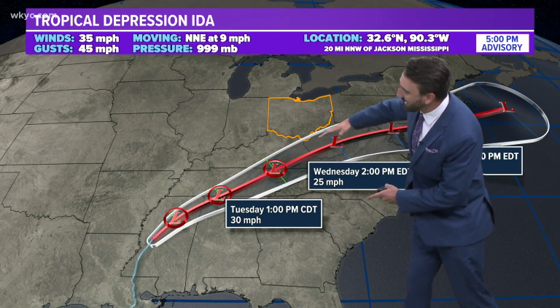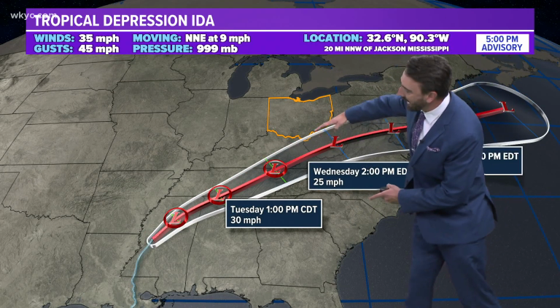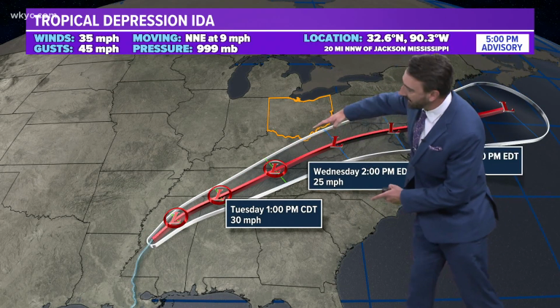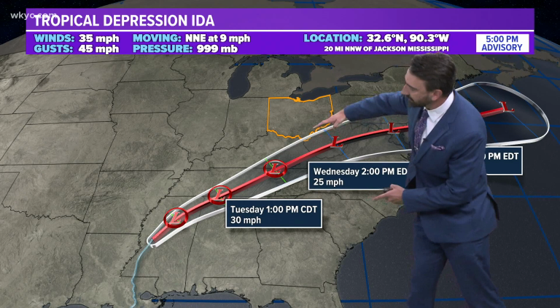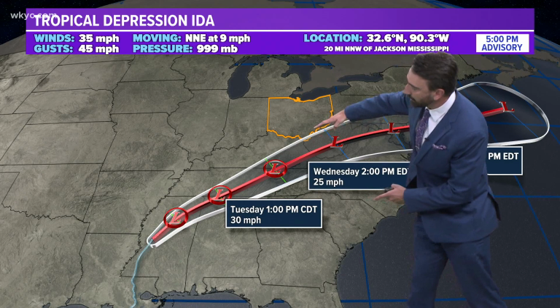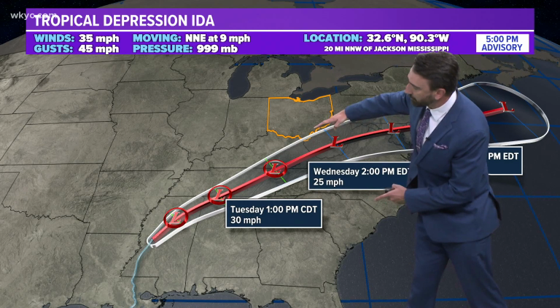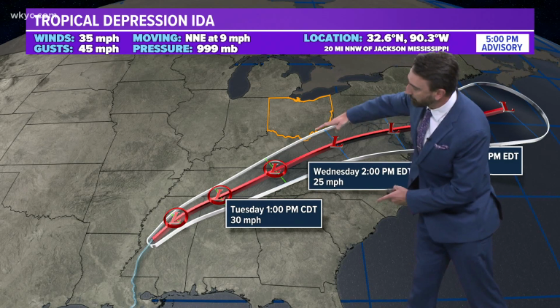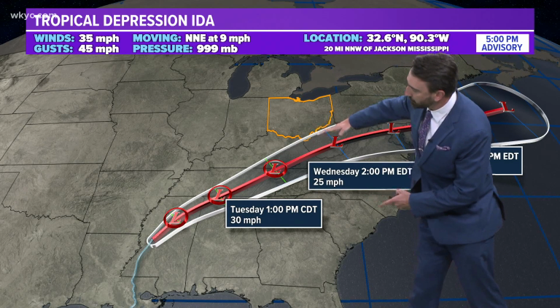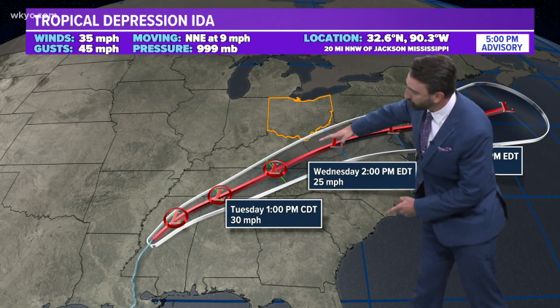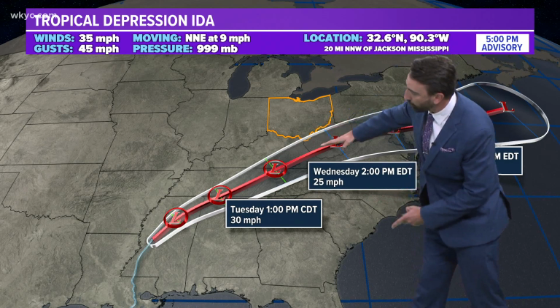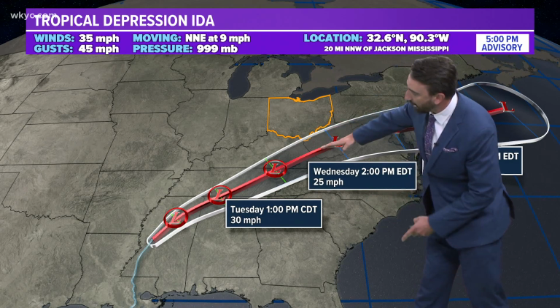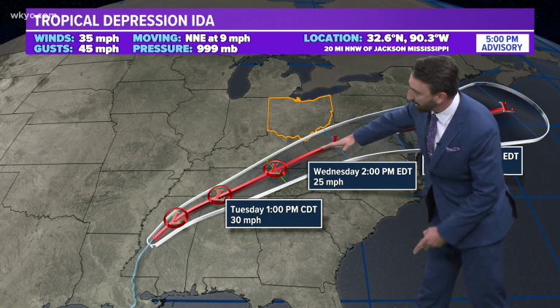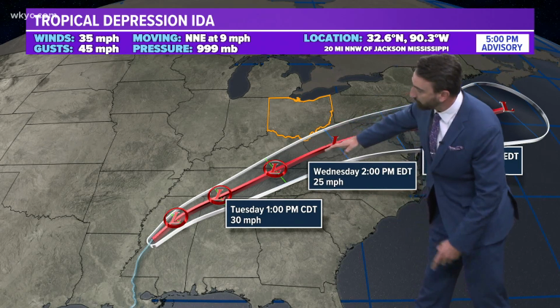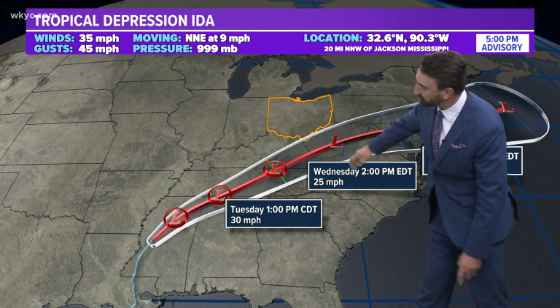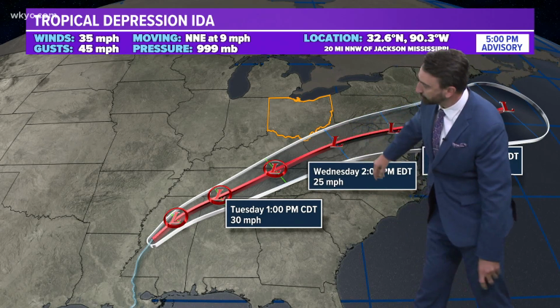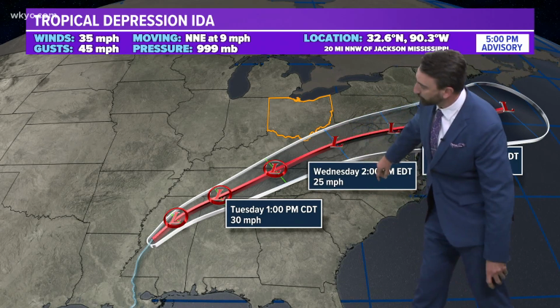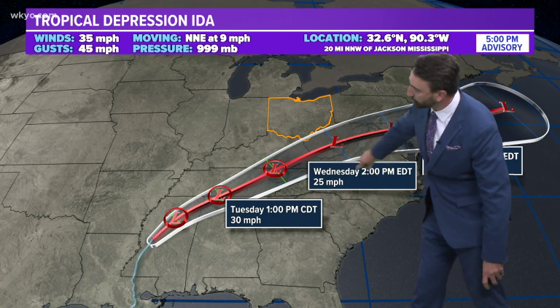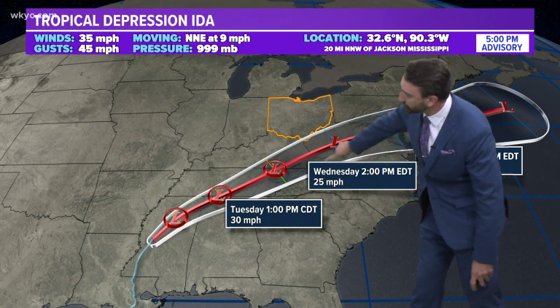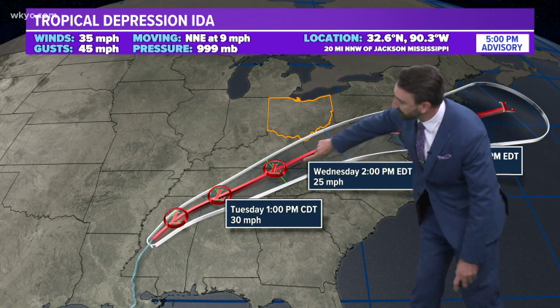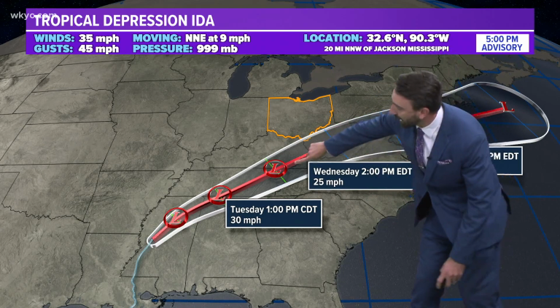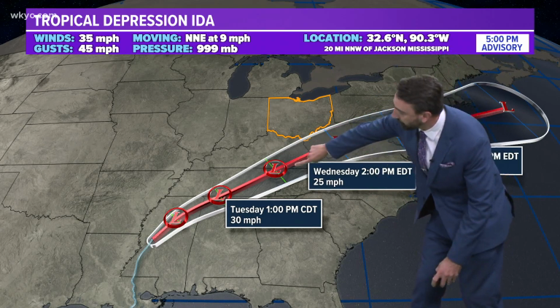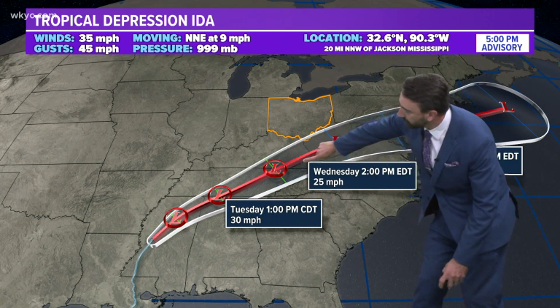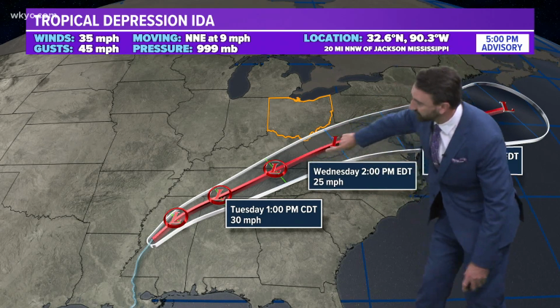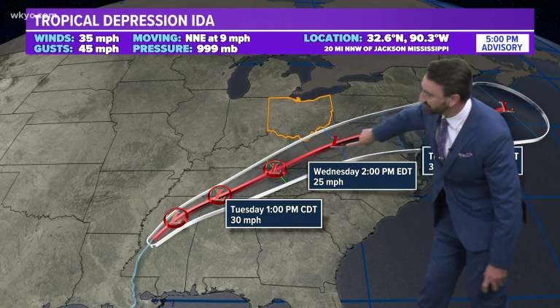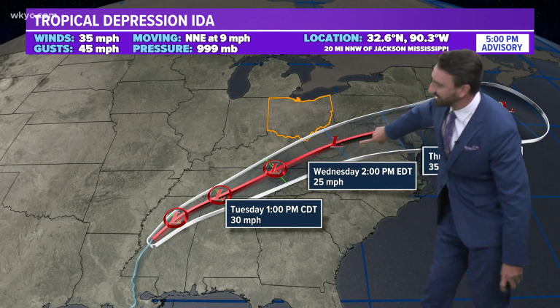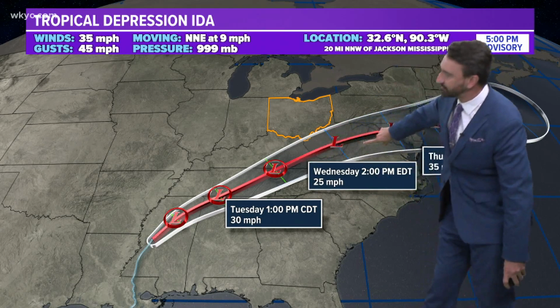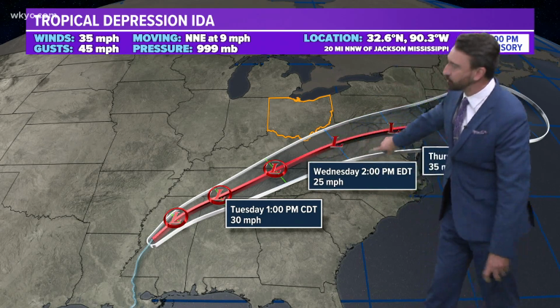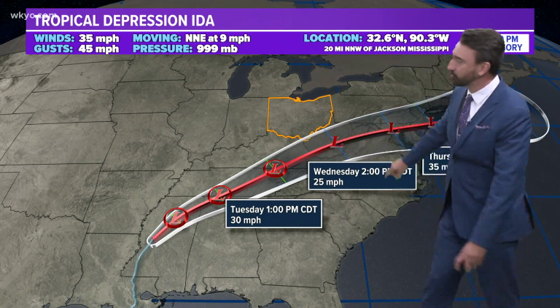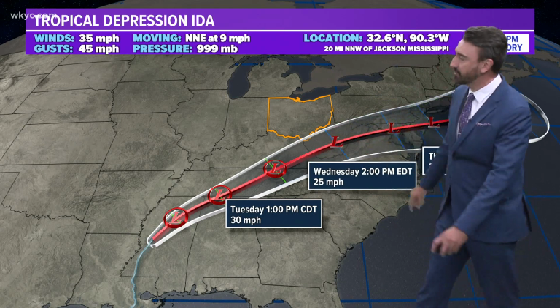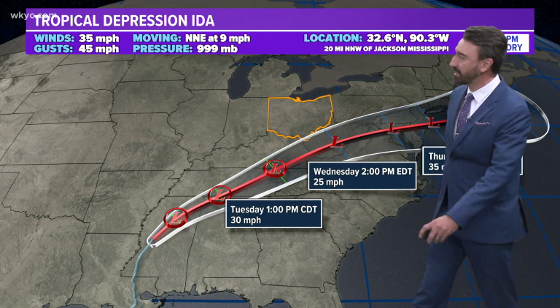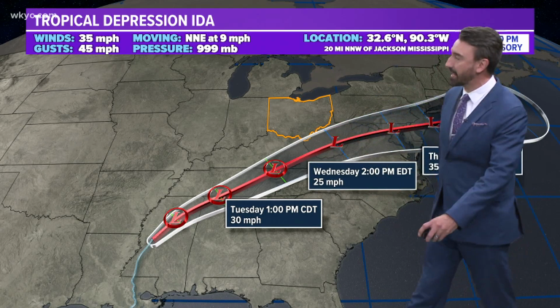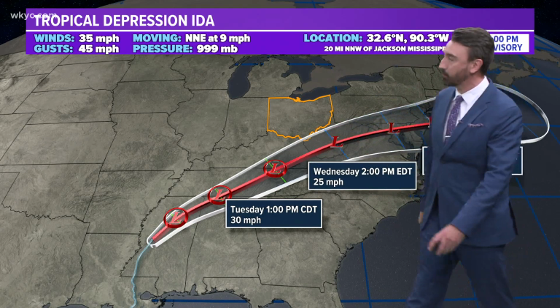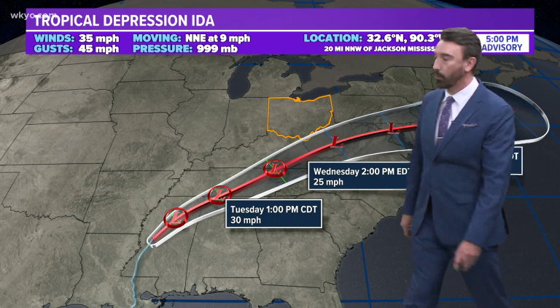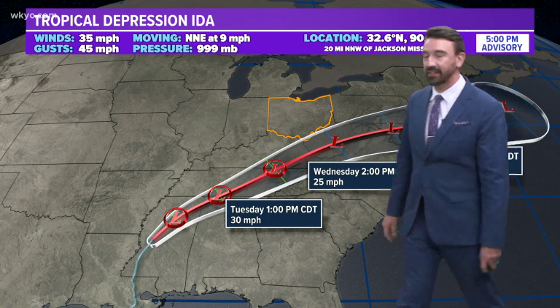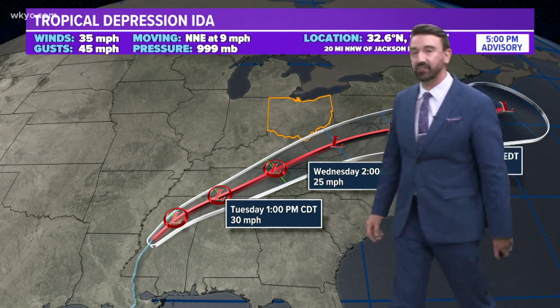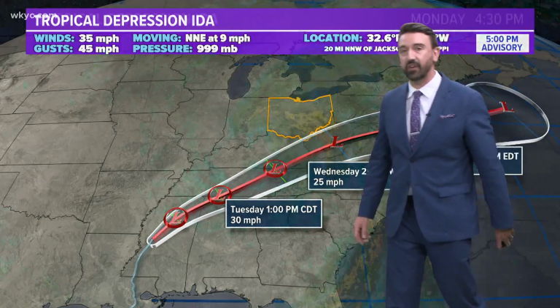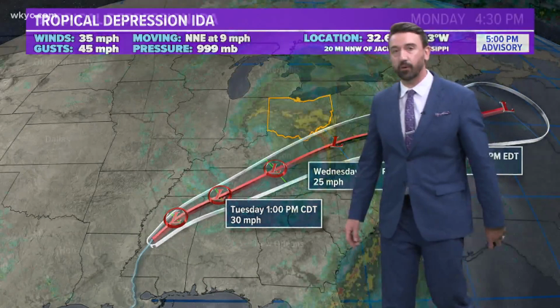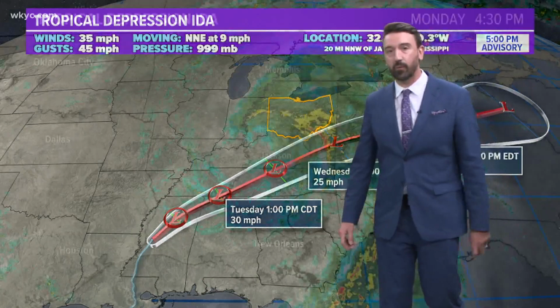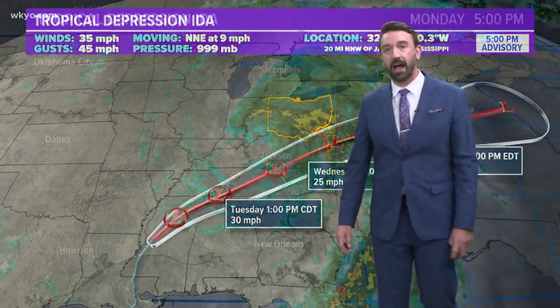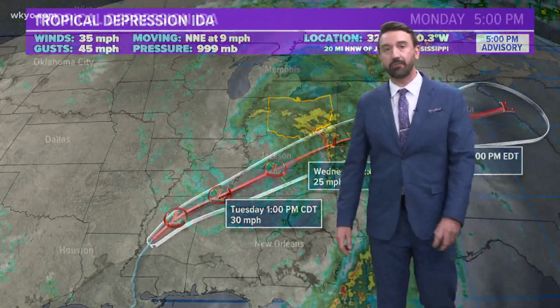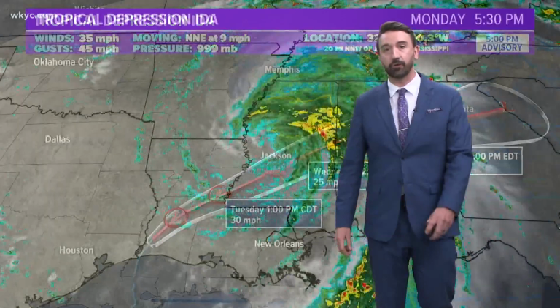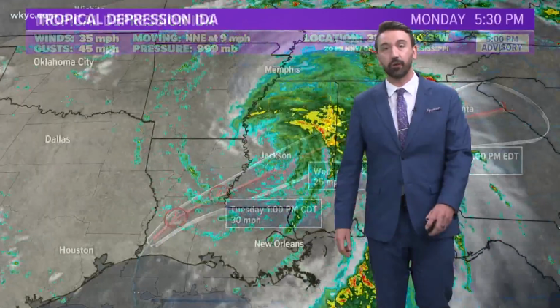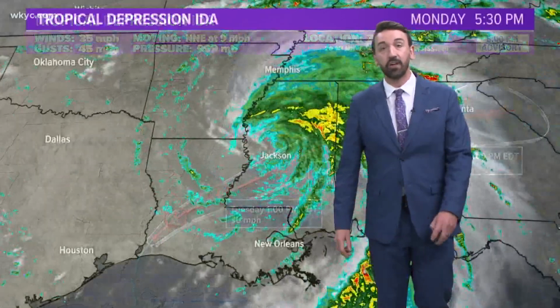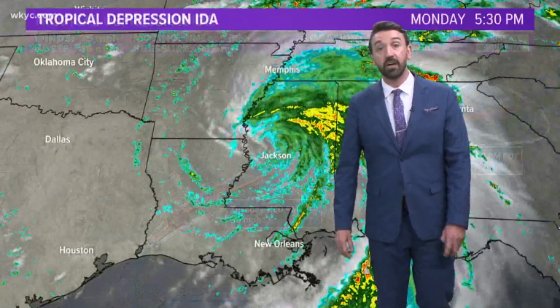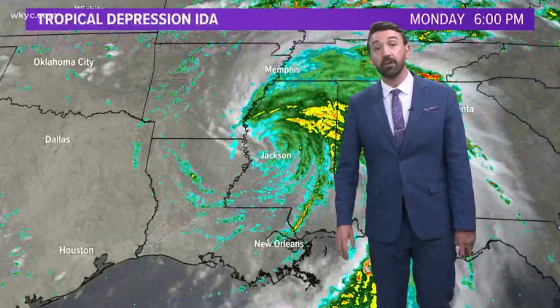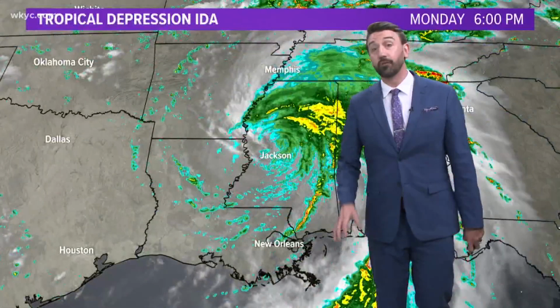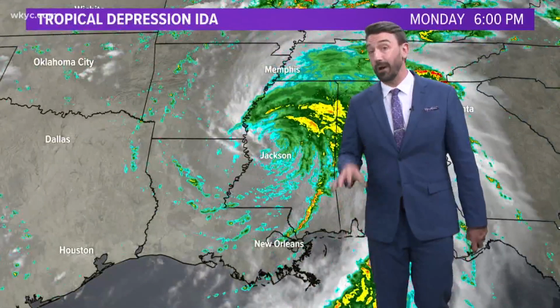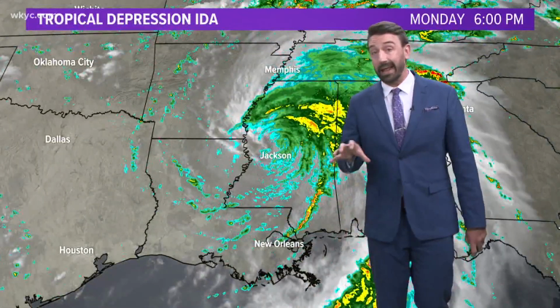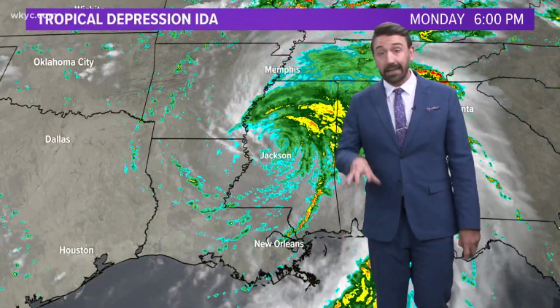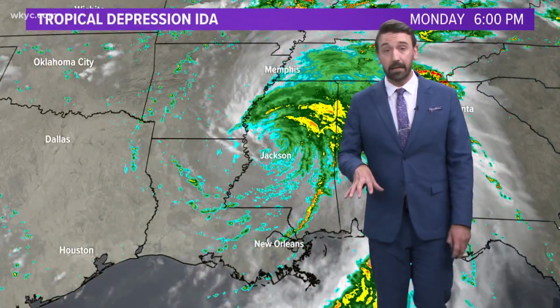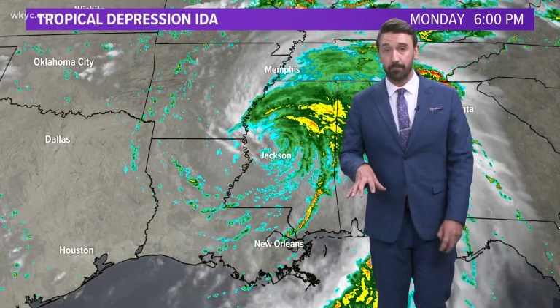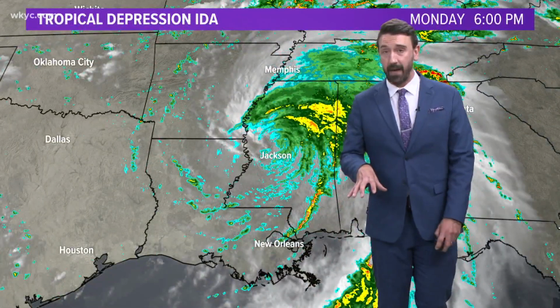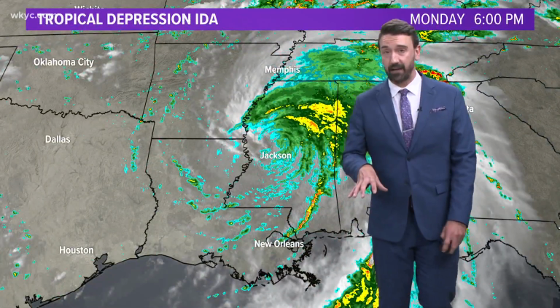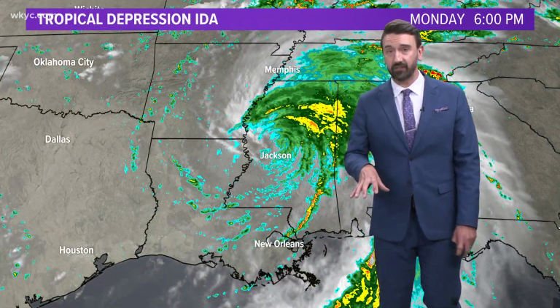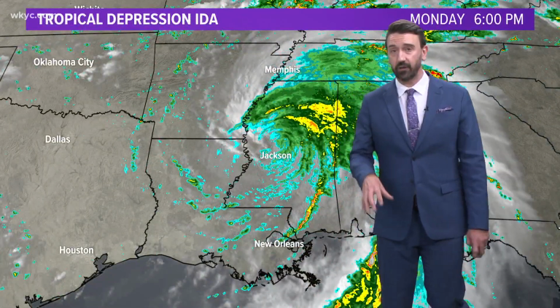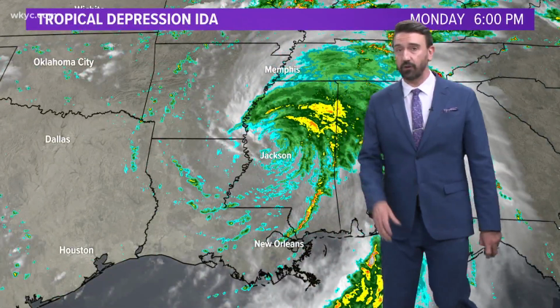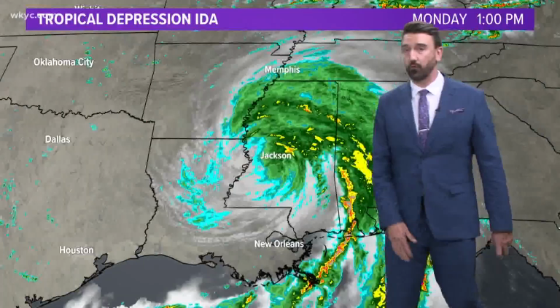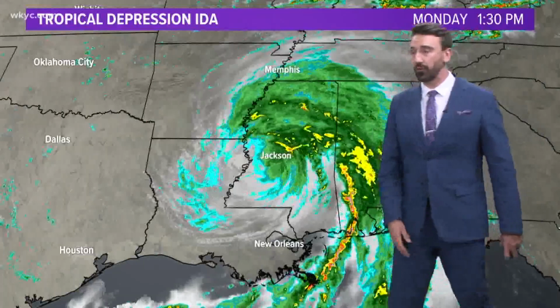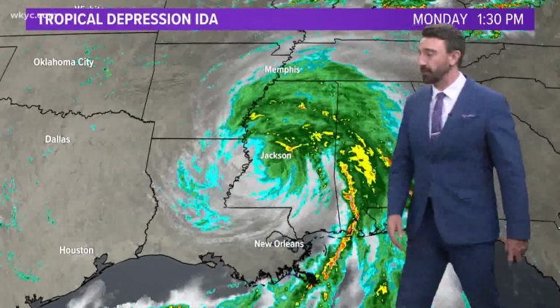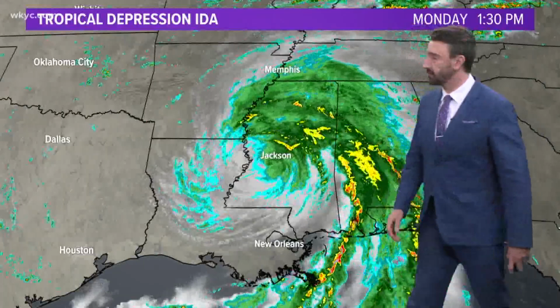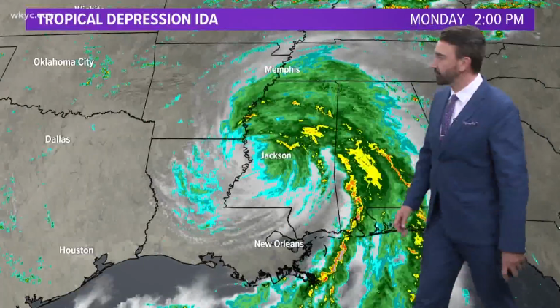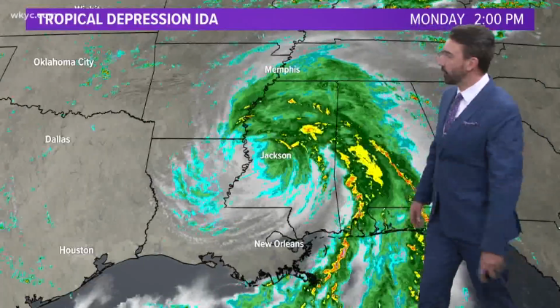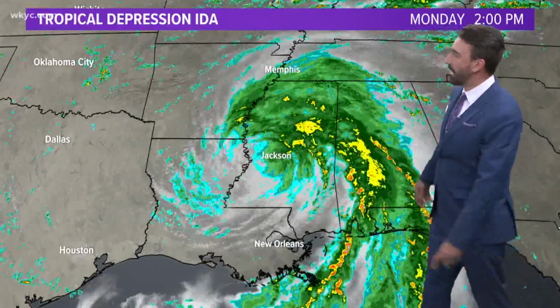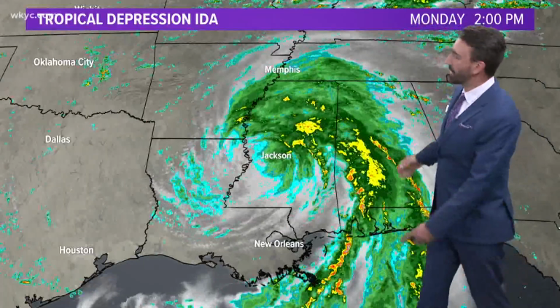You can see the center of circulation now just north of Jackson, Mississippi. Everything is kind of east and northeasterly loaded on this storm. The latest track takes it a little bit further south of what the National Hurricane Center was thinking about 24 hours ago, when it had it coming up through Ohio — but it's further south.